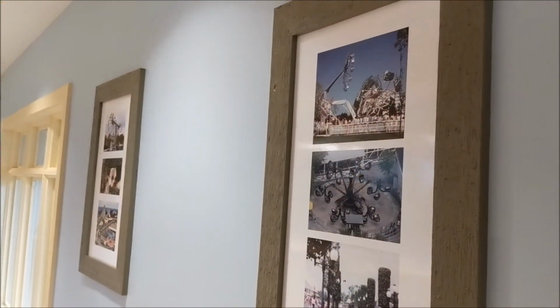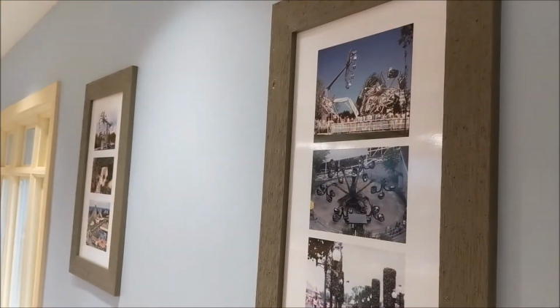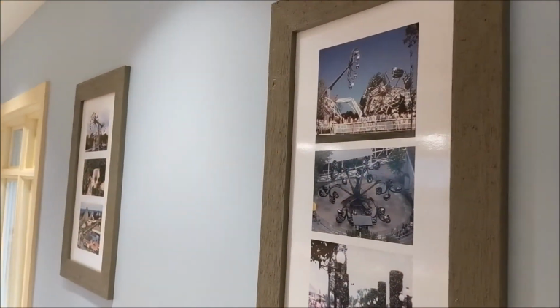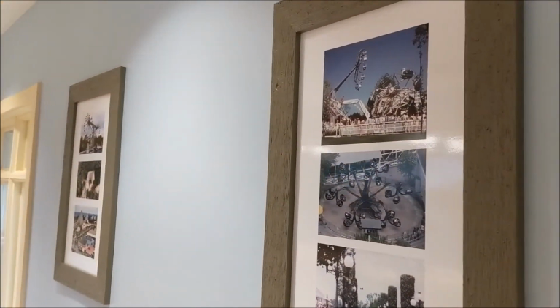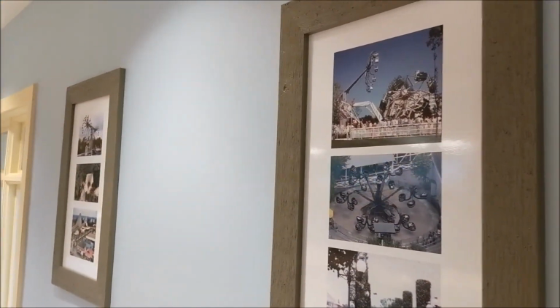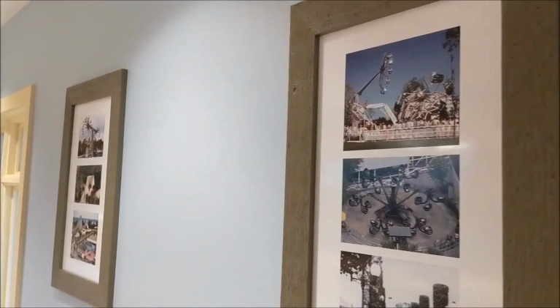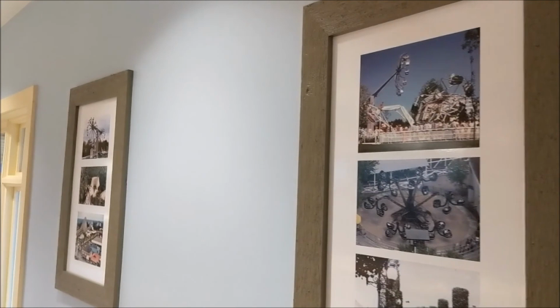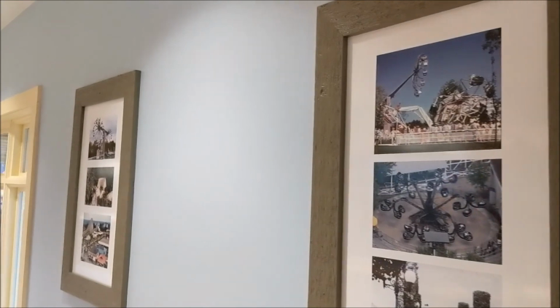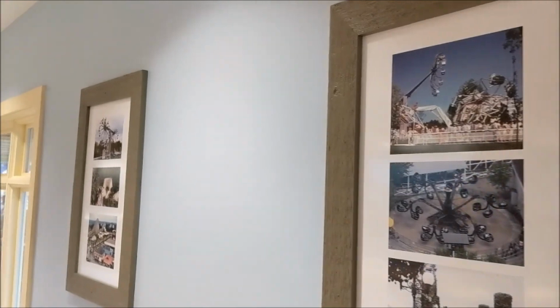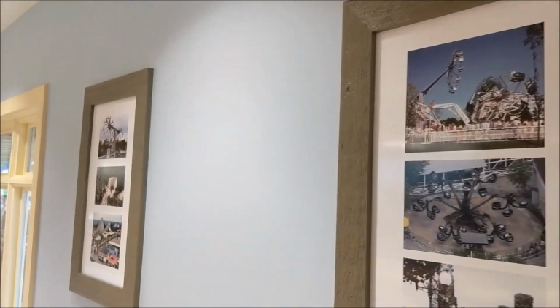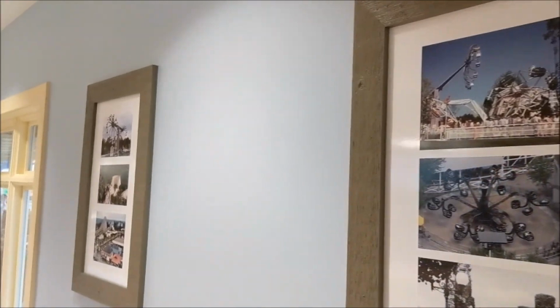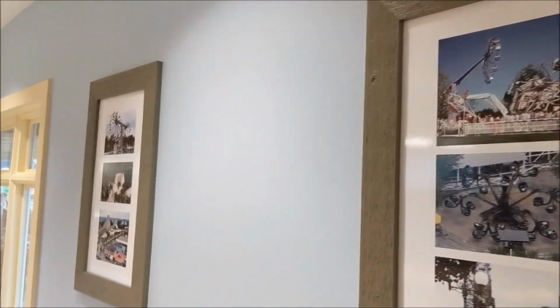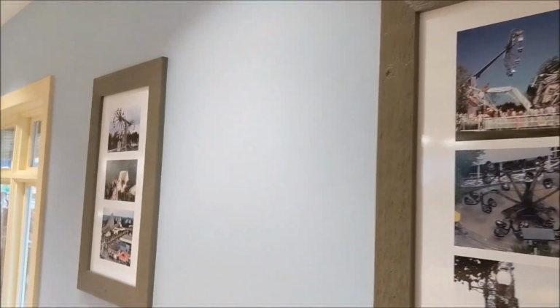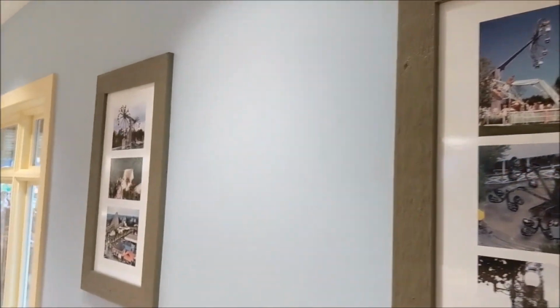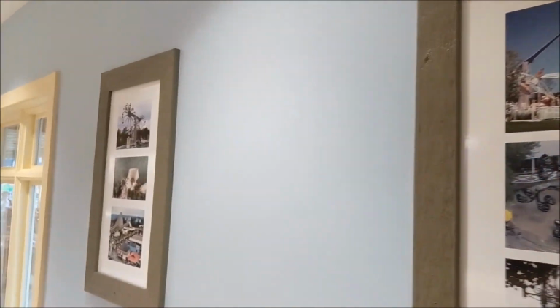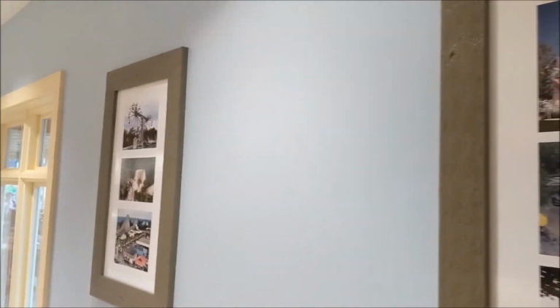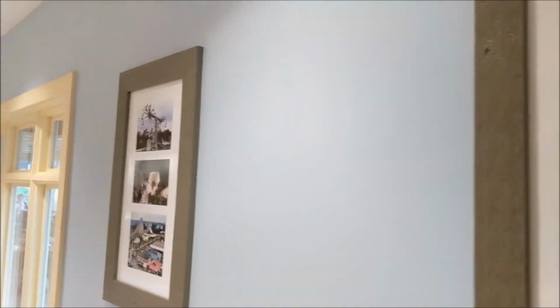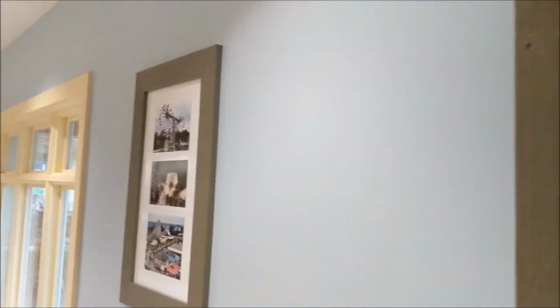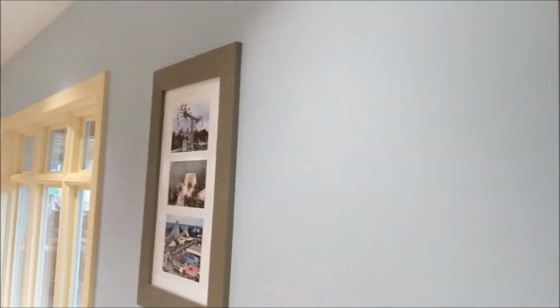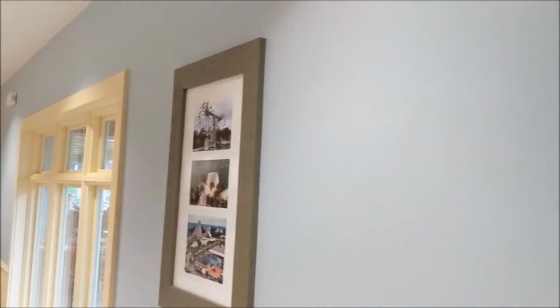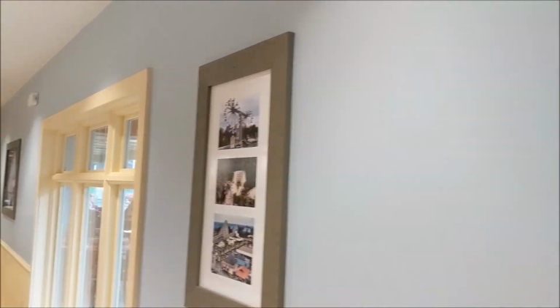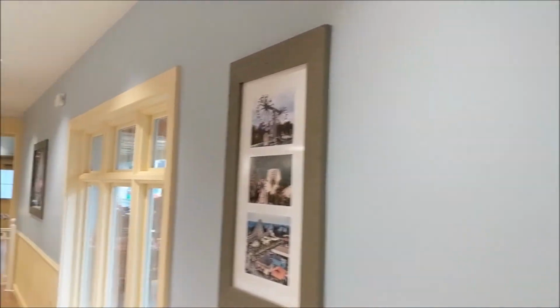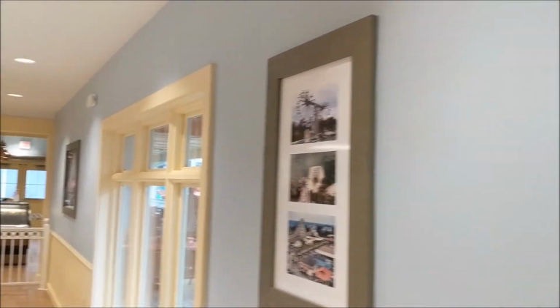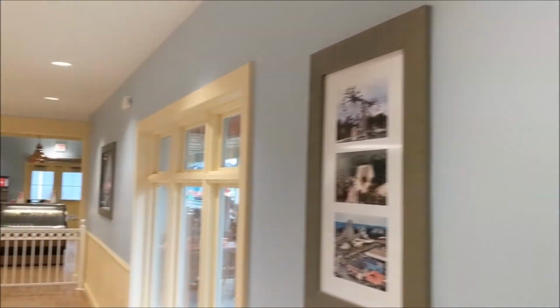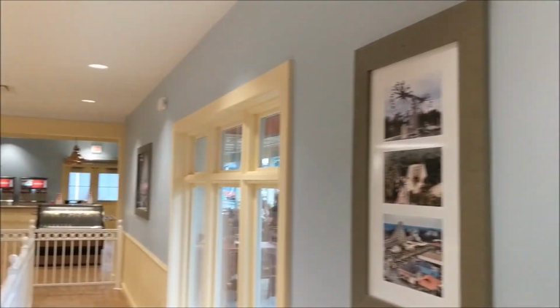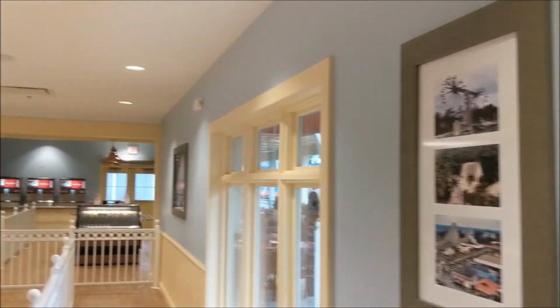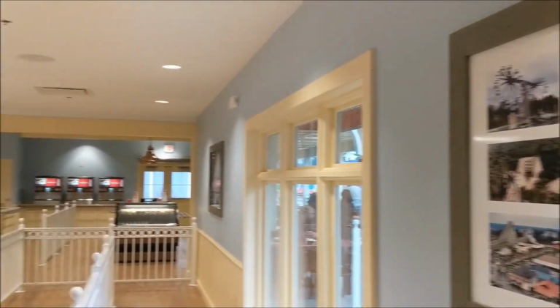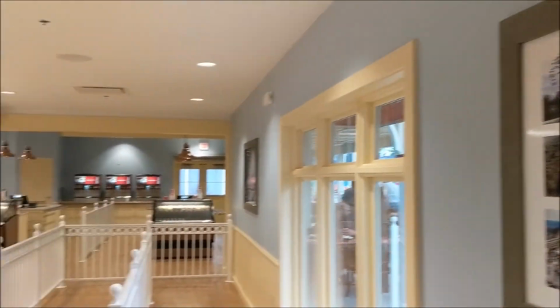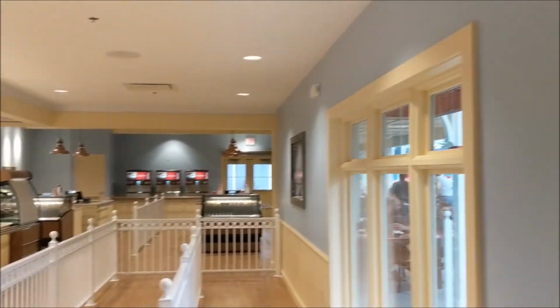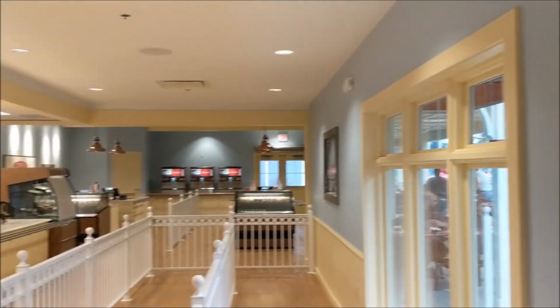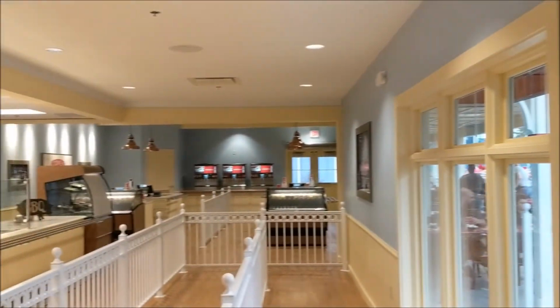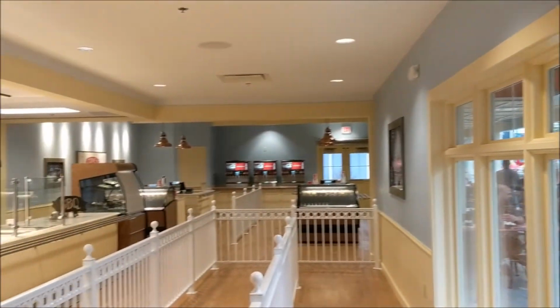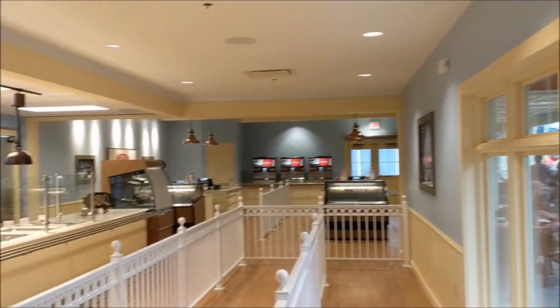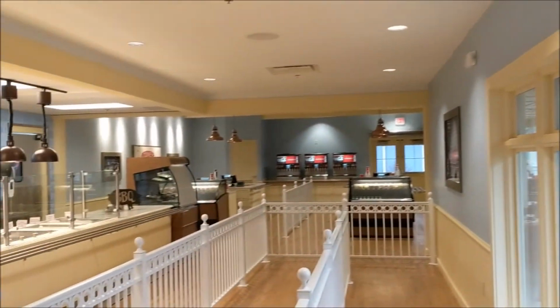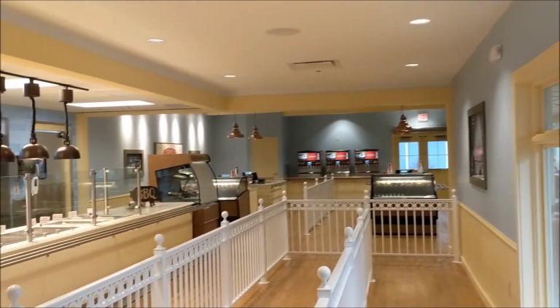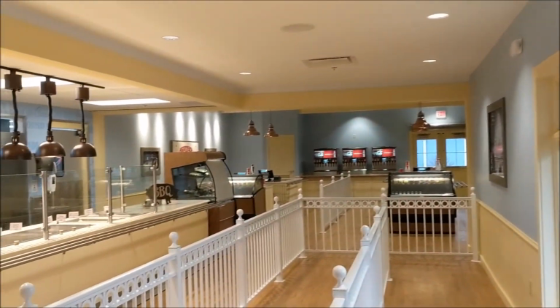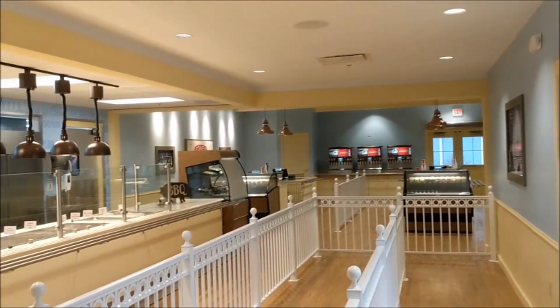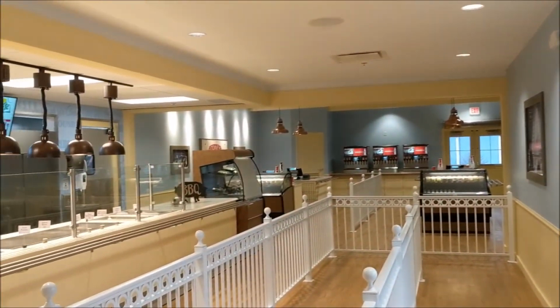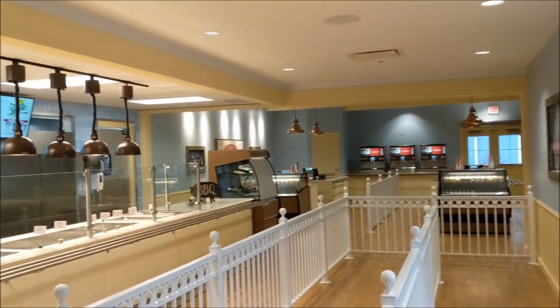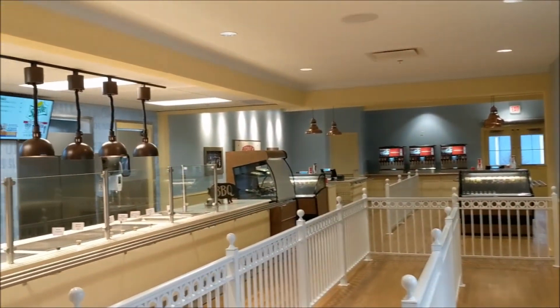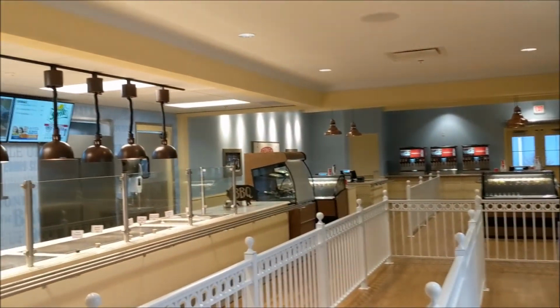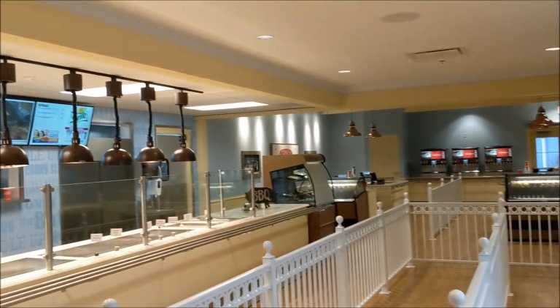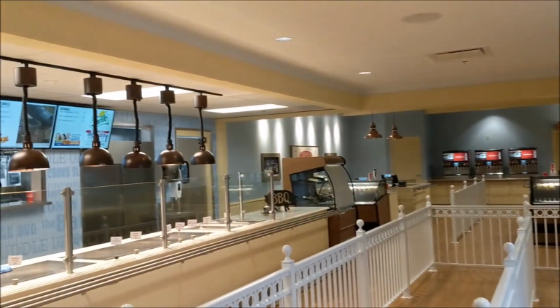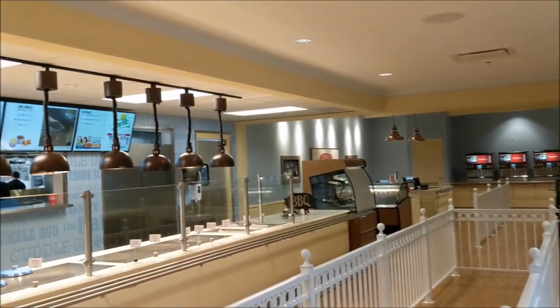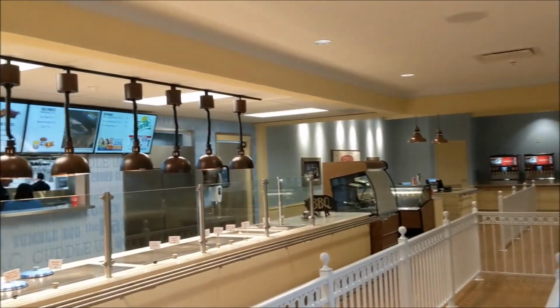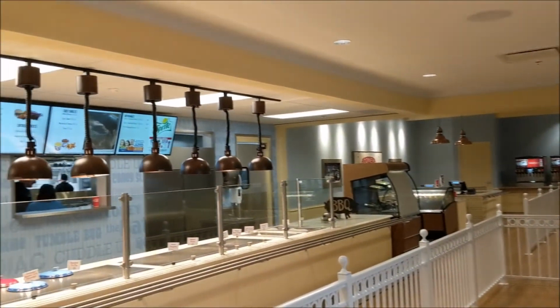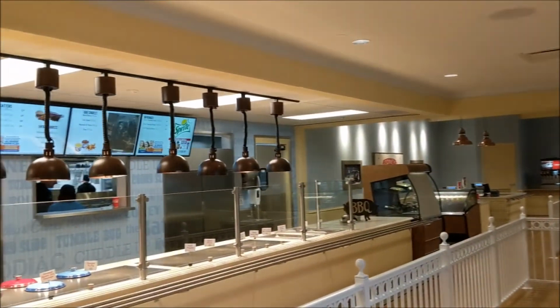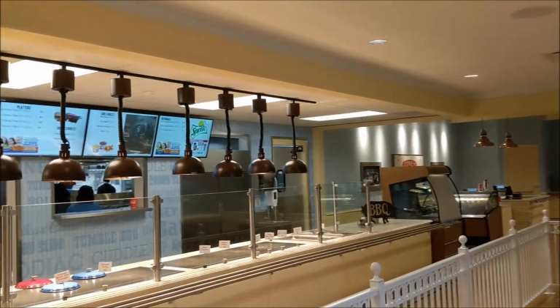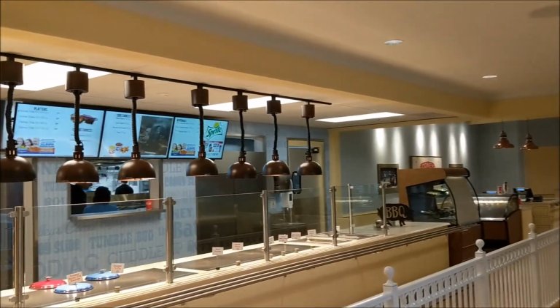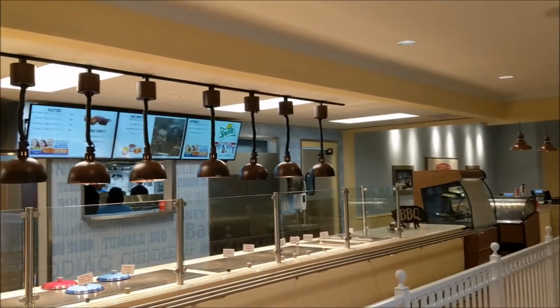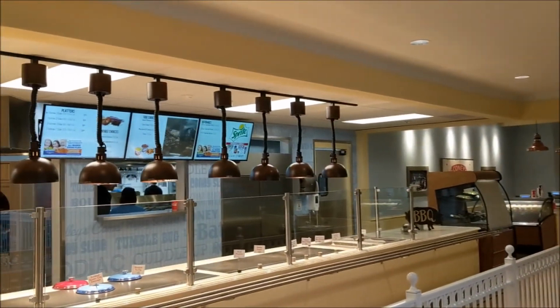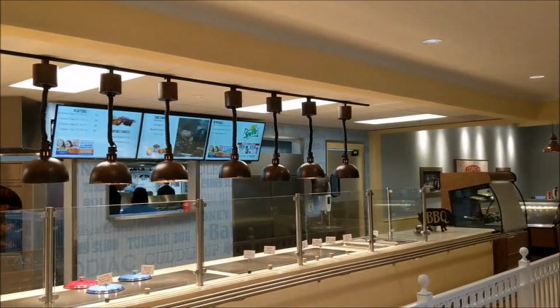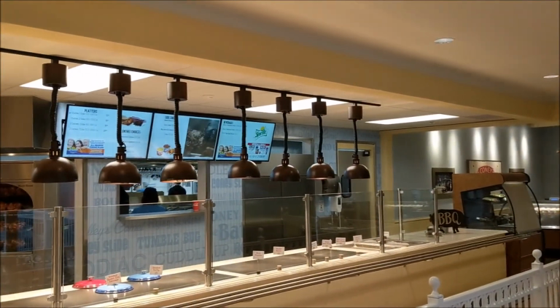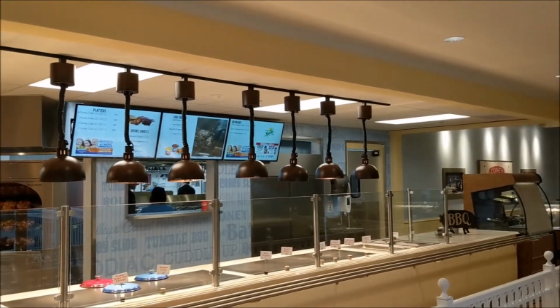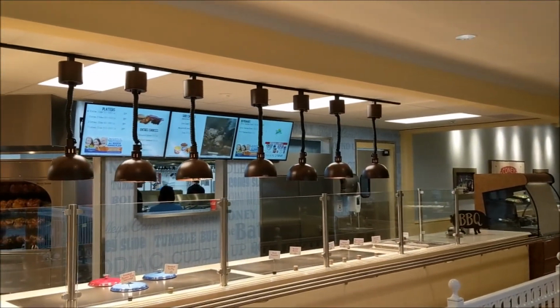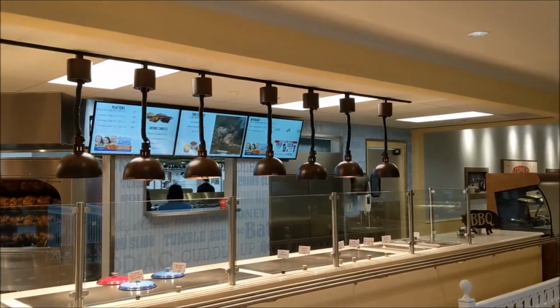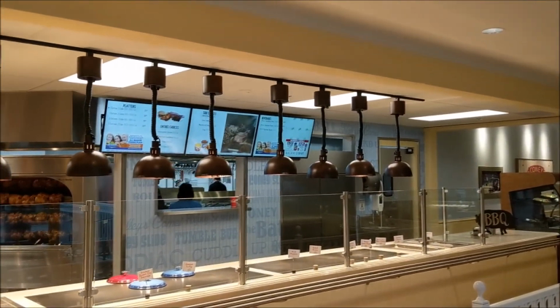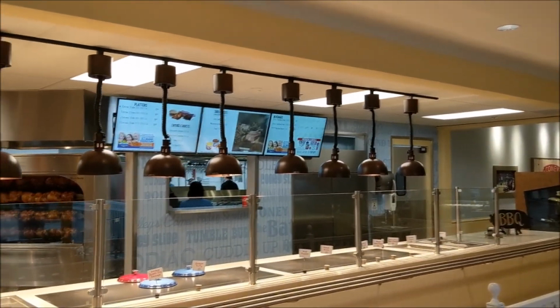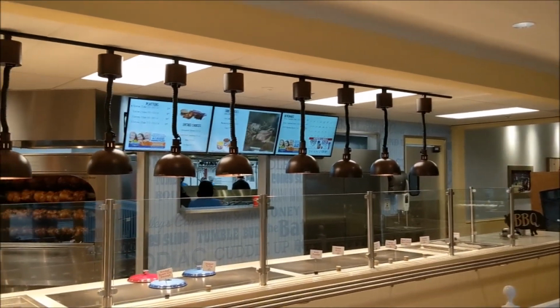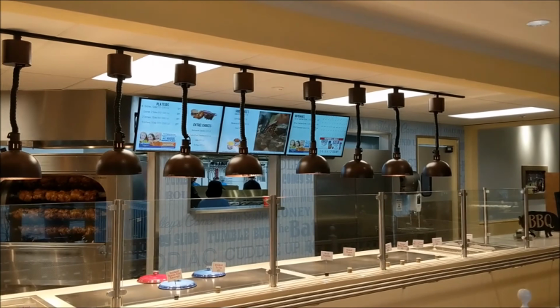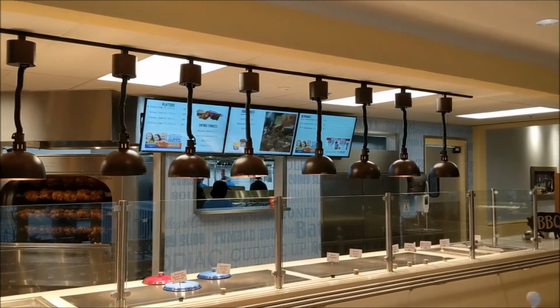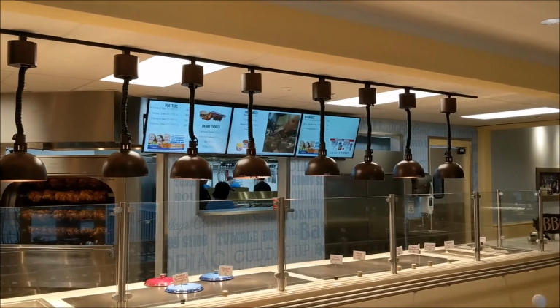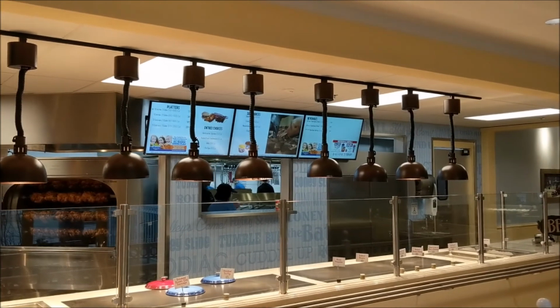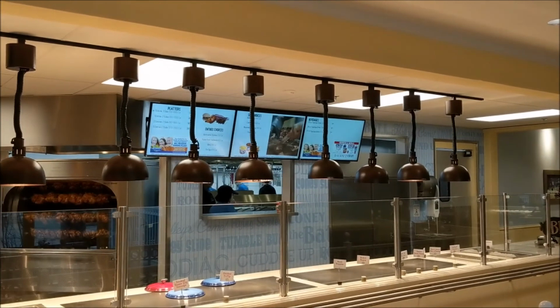You can also see some cool pictures here of former rides, and then you get a look at the checkout area and the other queue area.